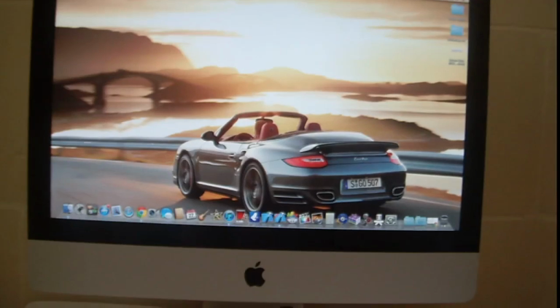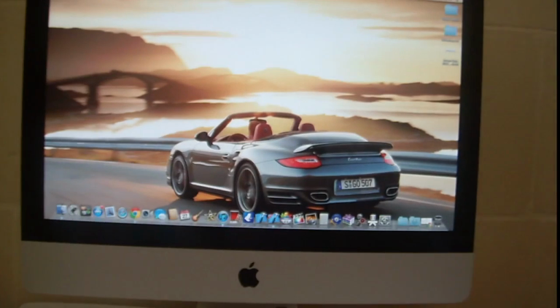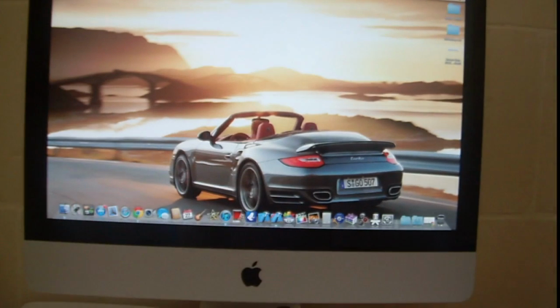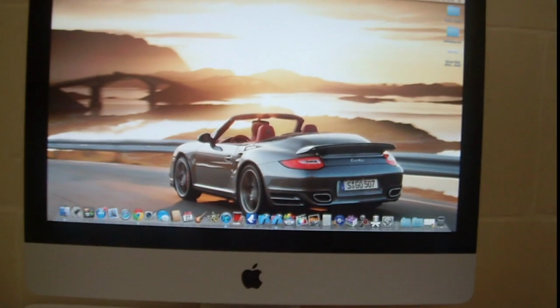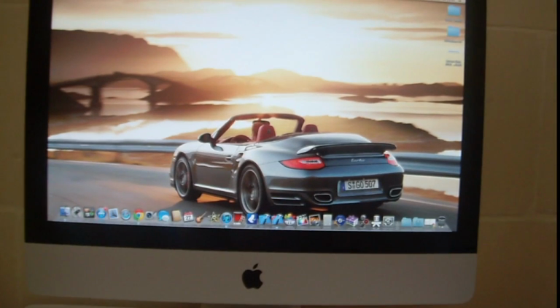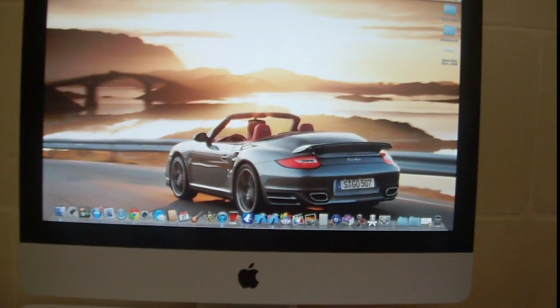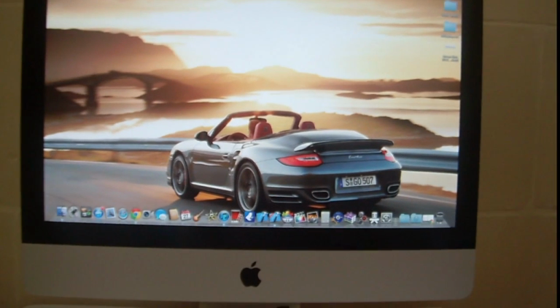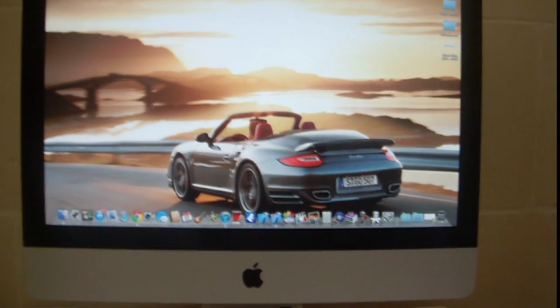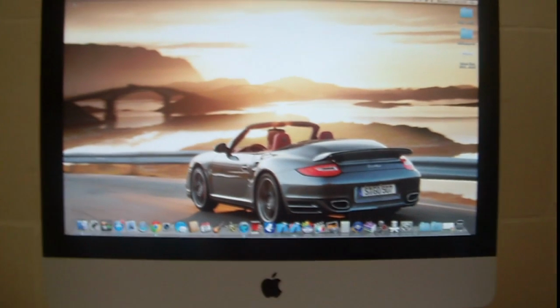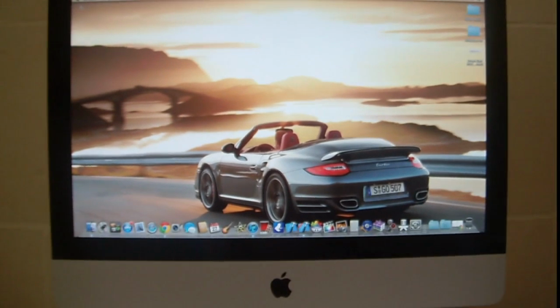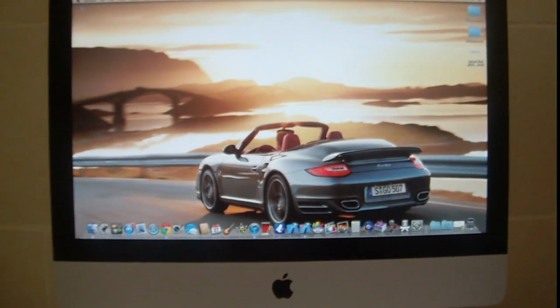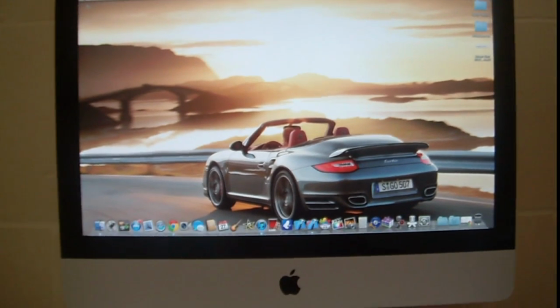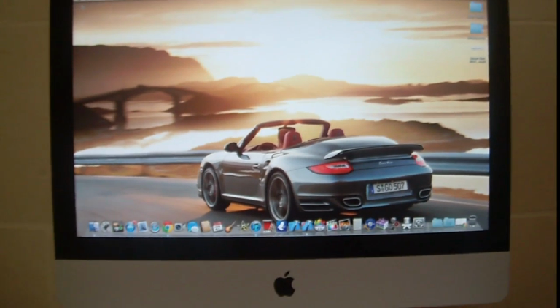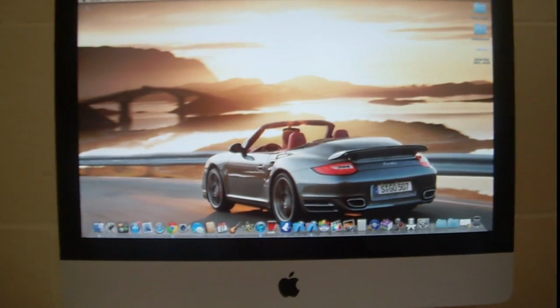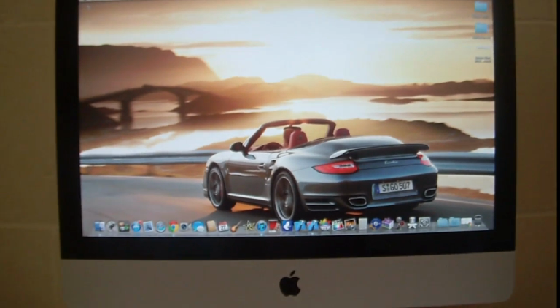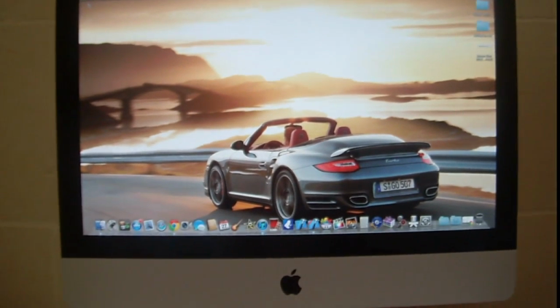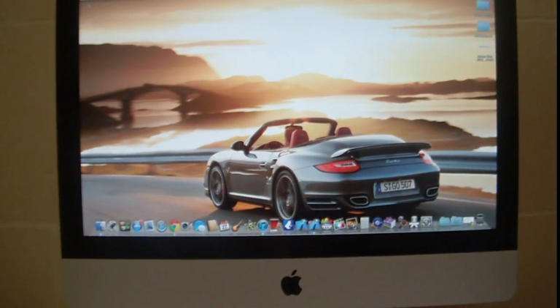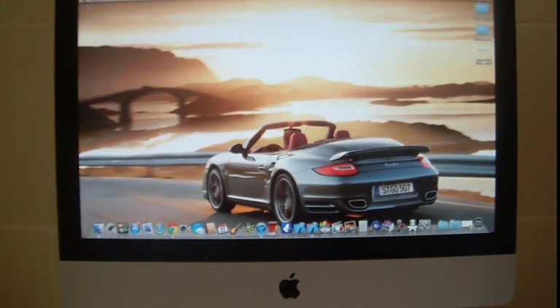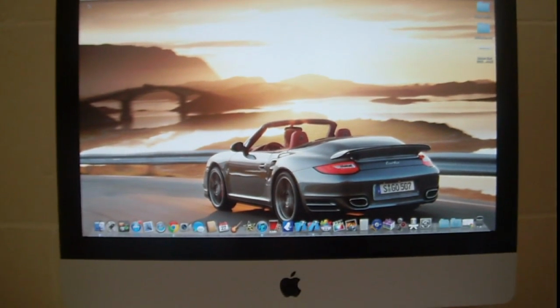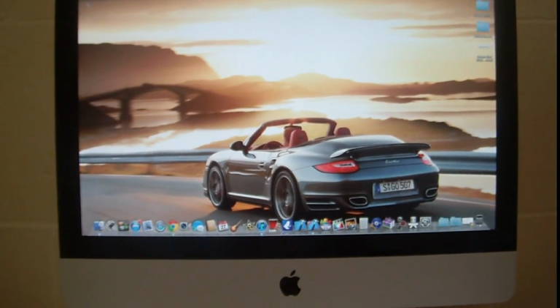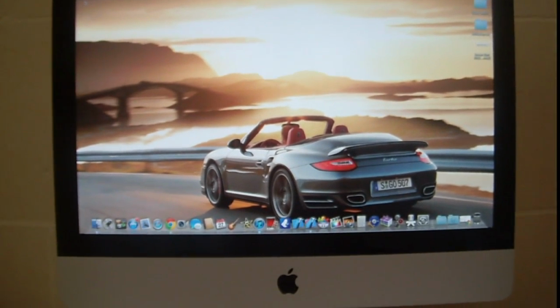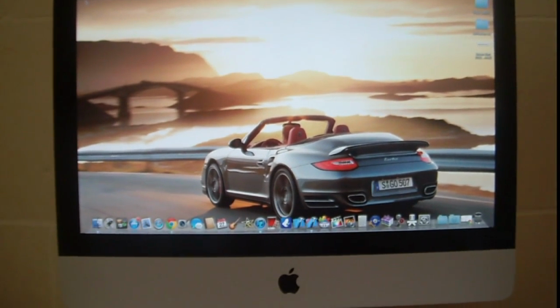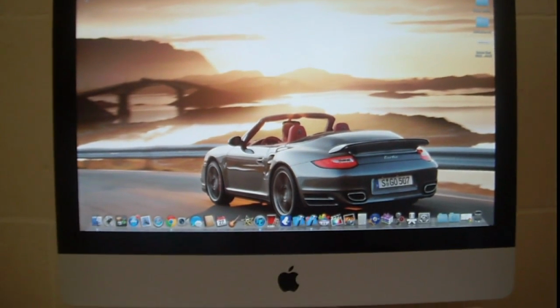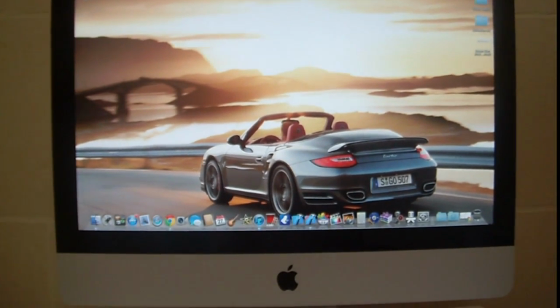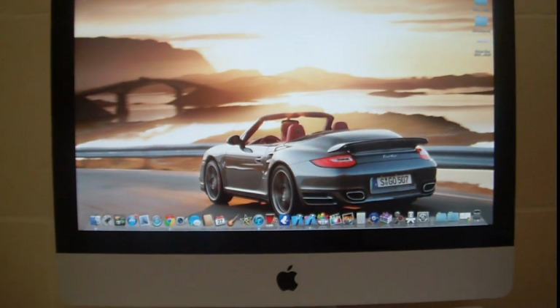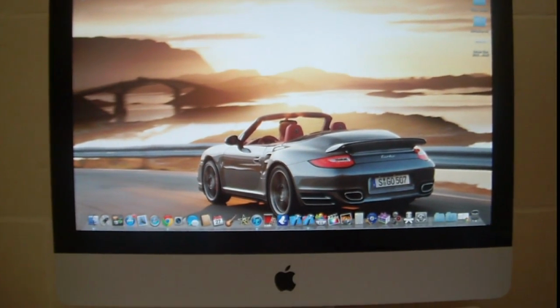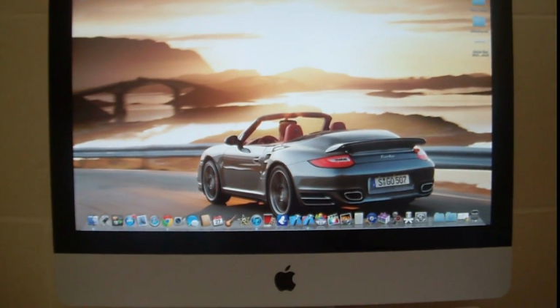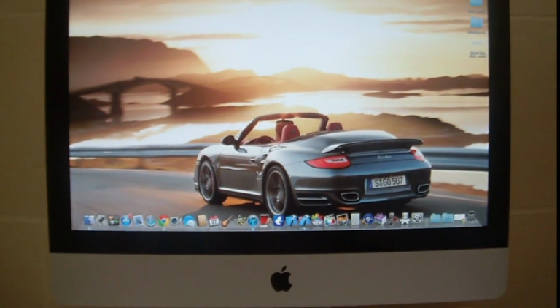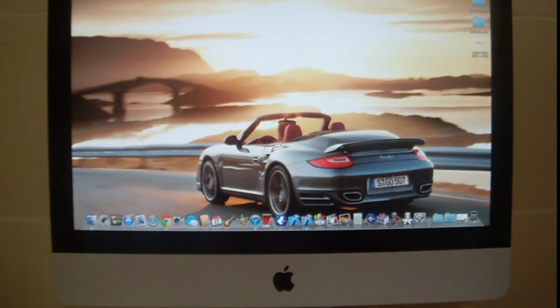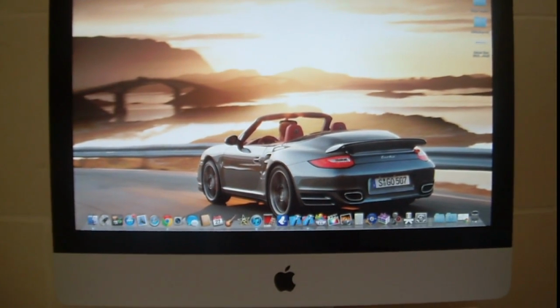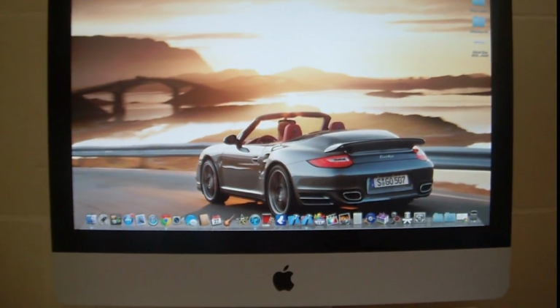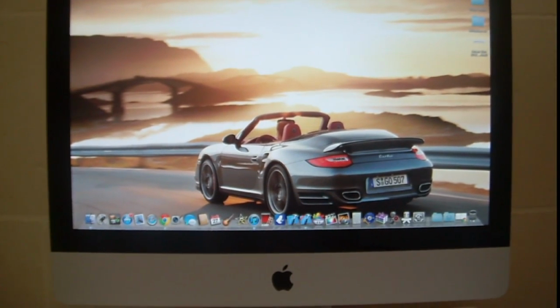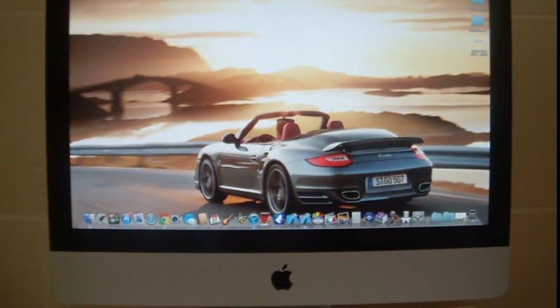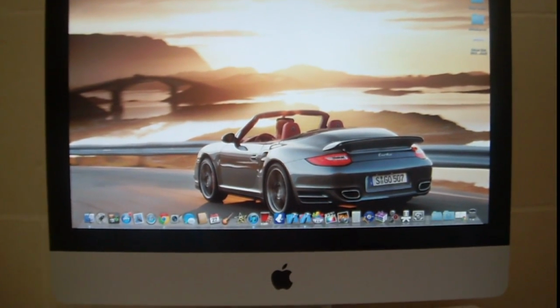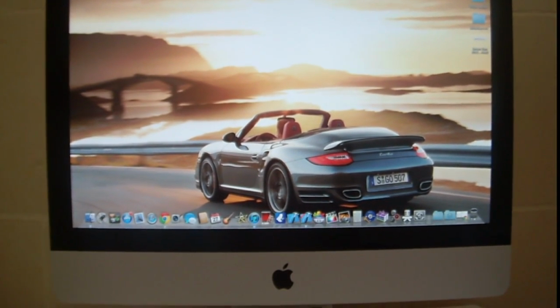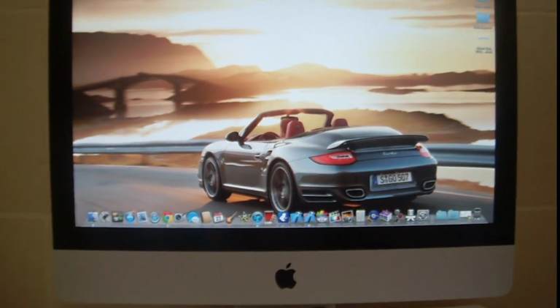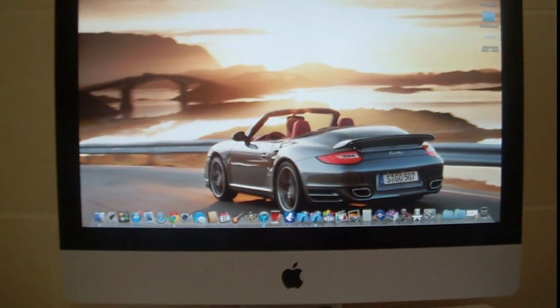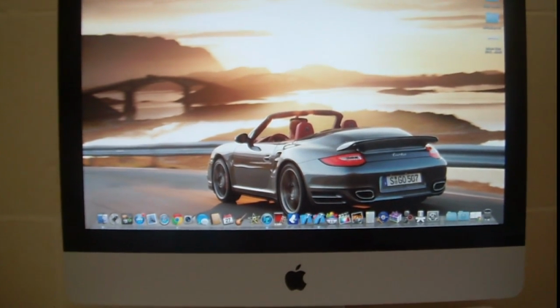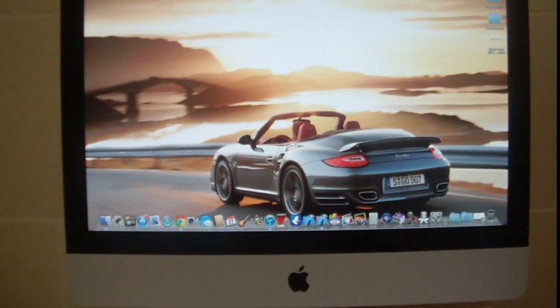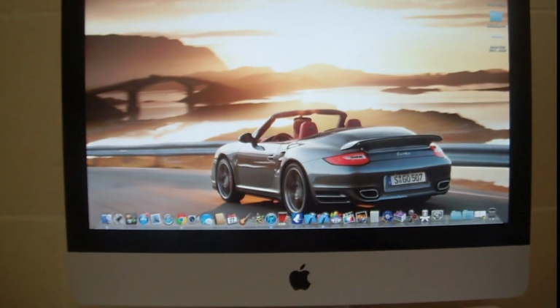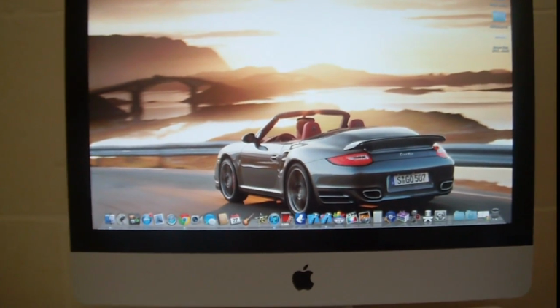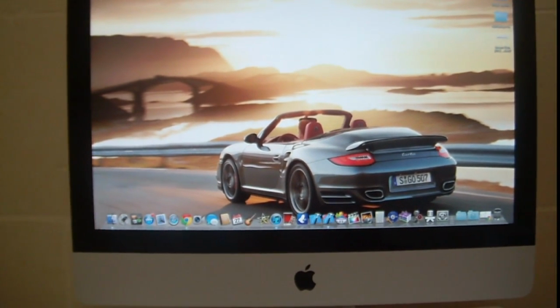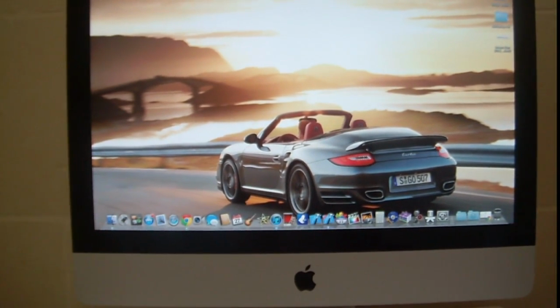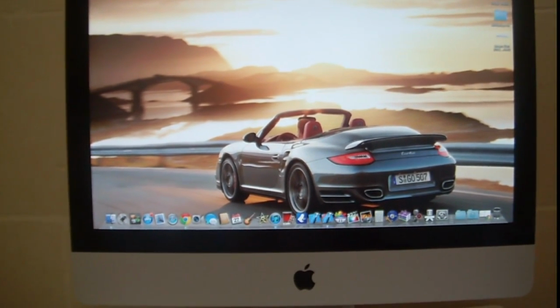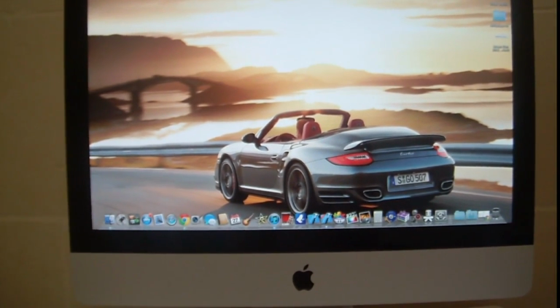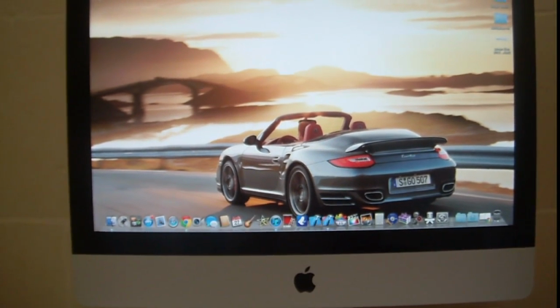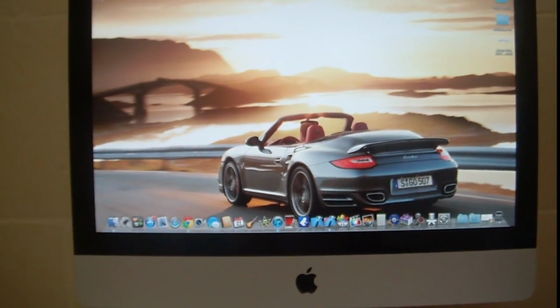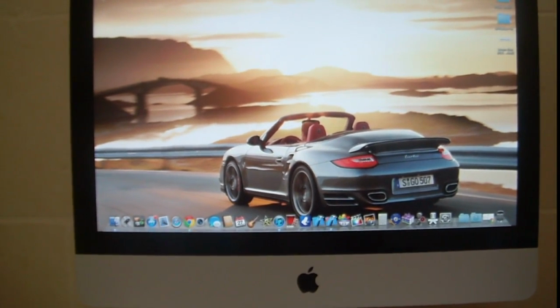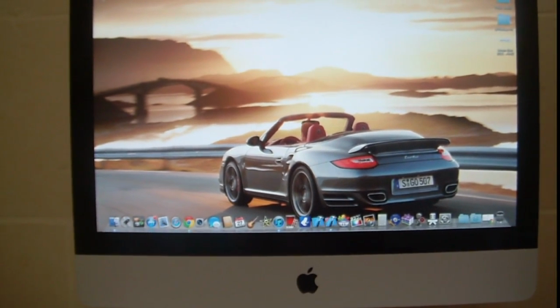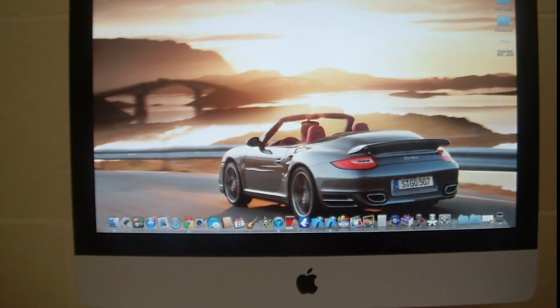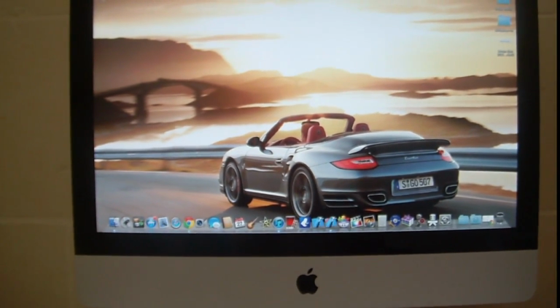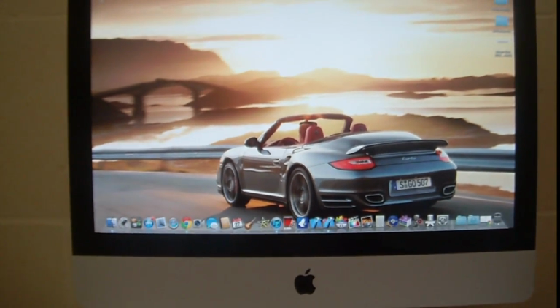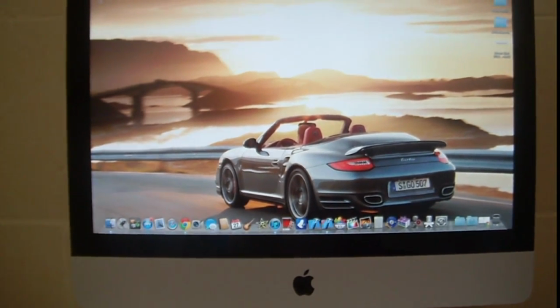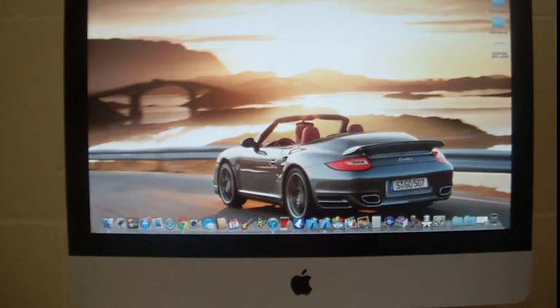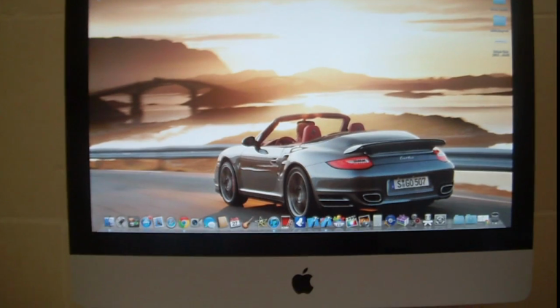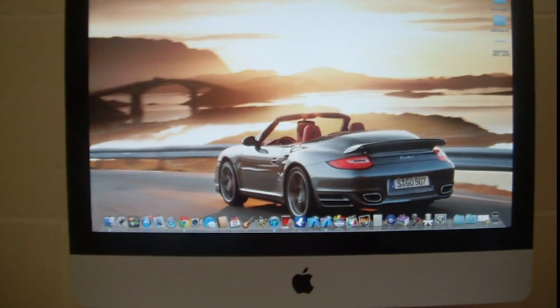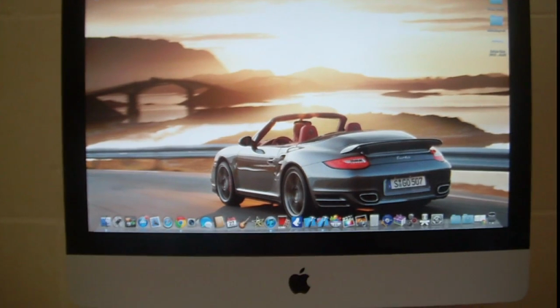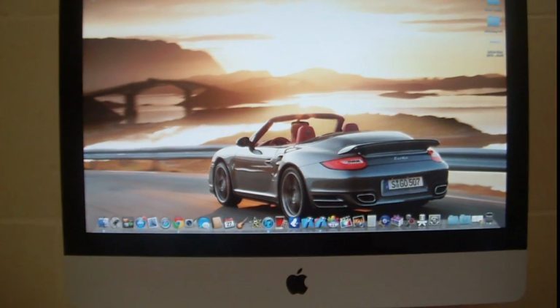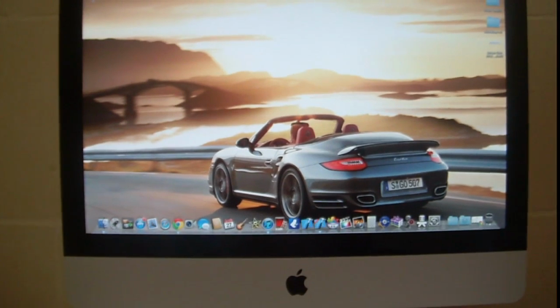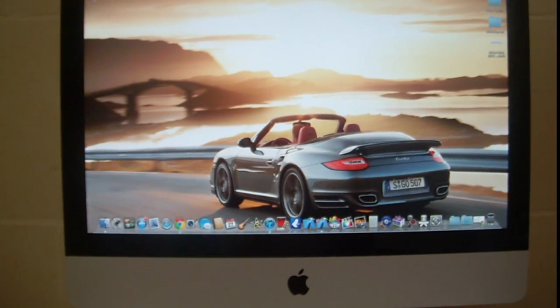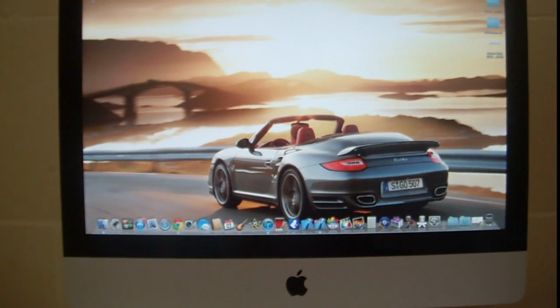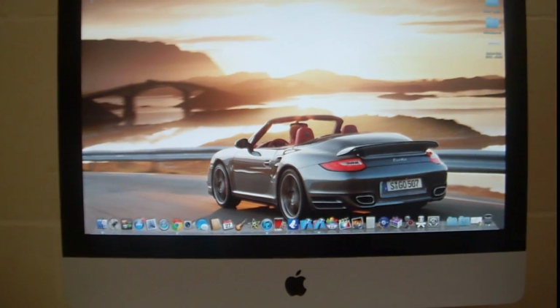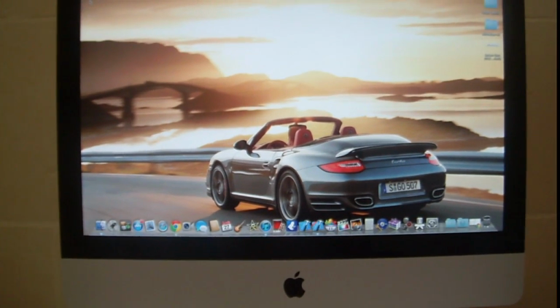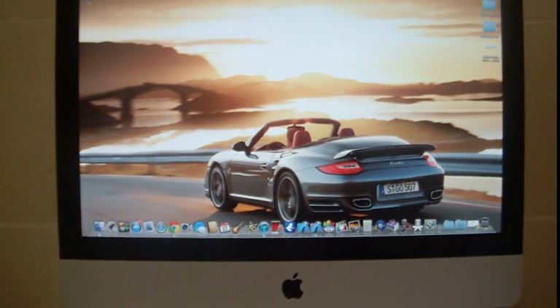Hey guys, today I will be showing you a review of the Apple iMac 21.5 inch screen.